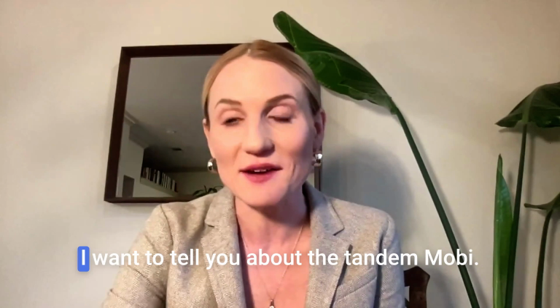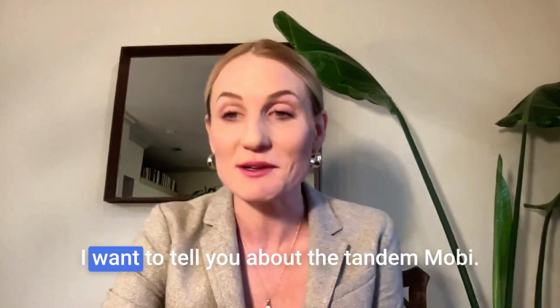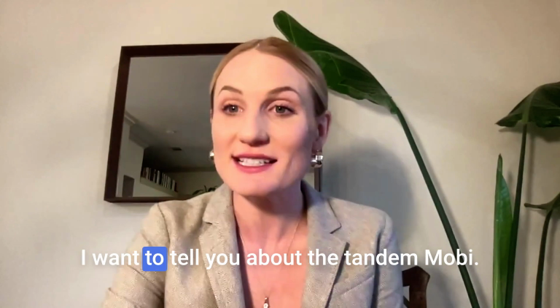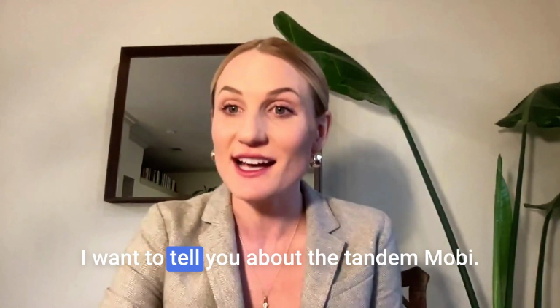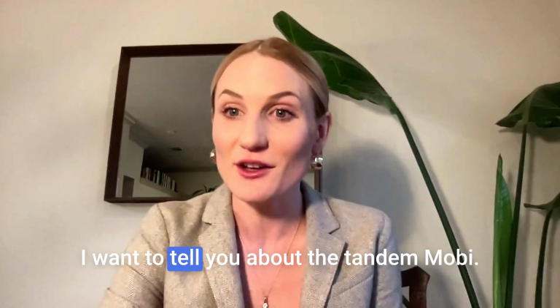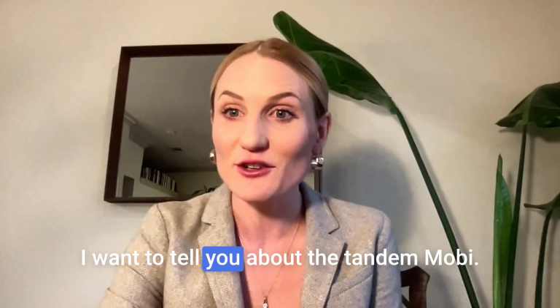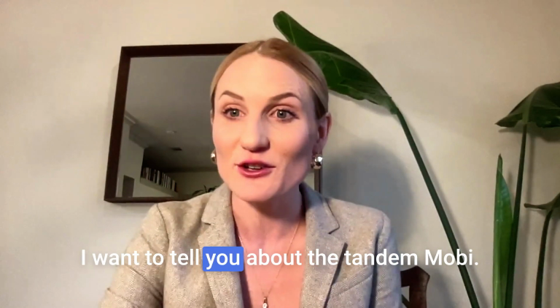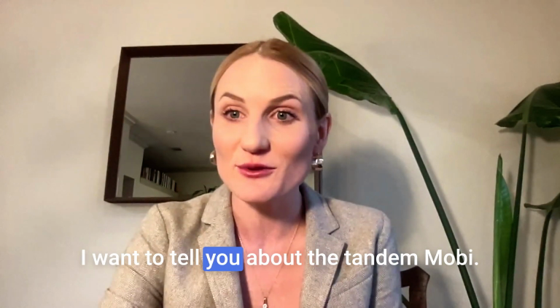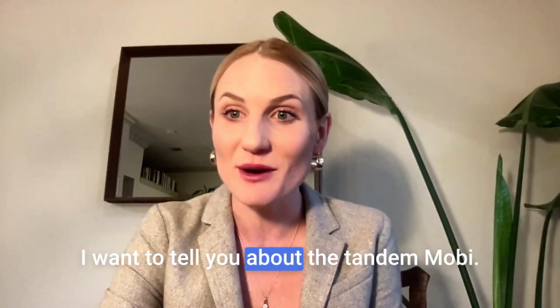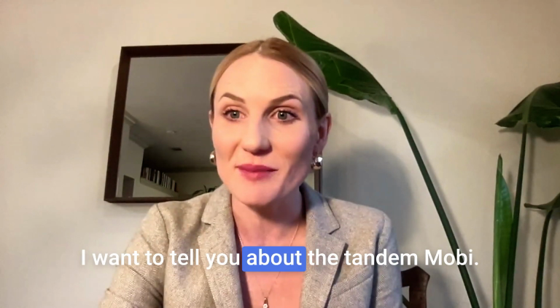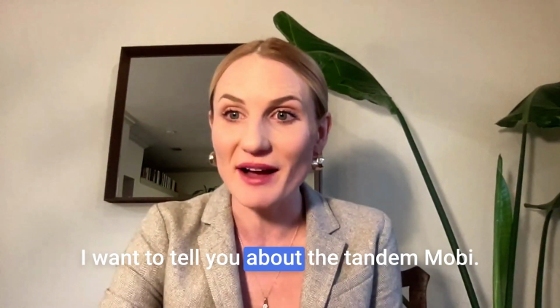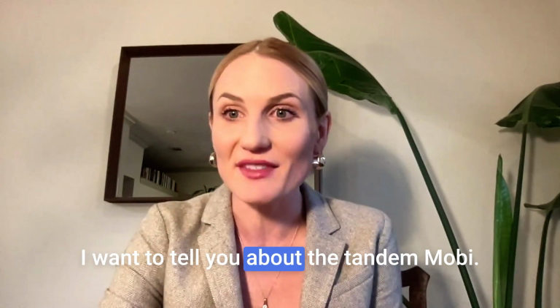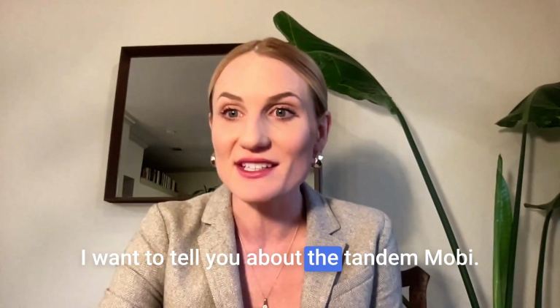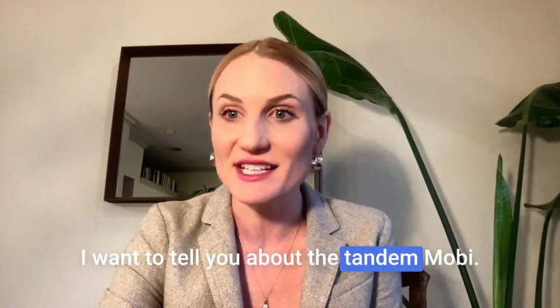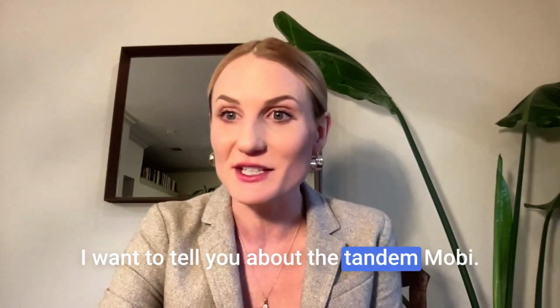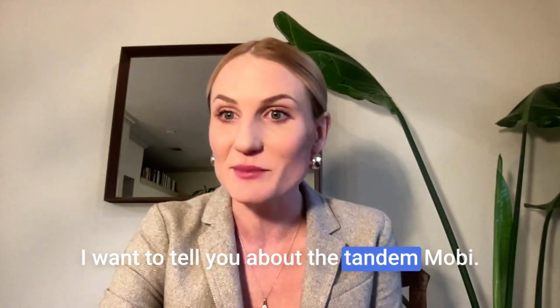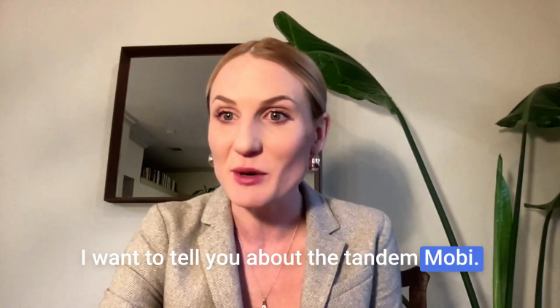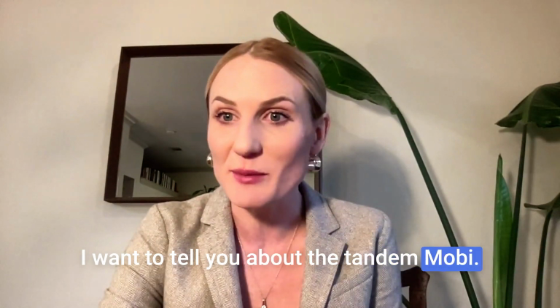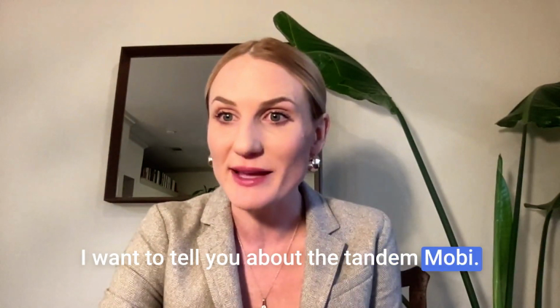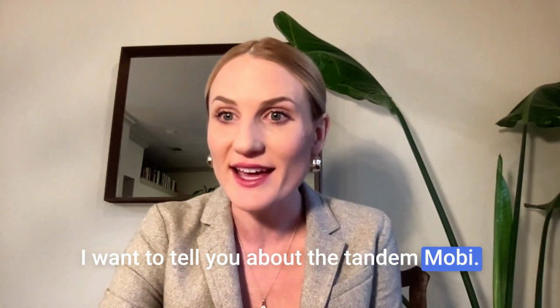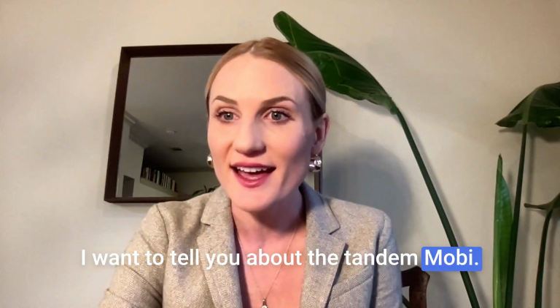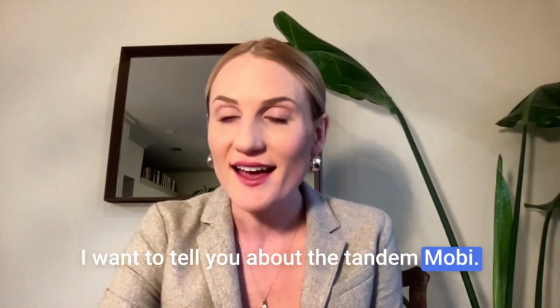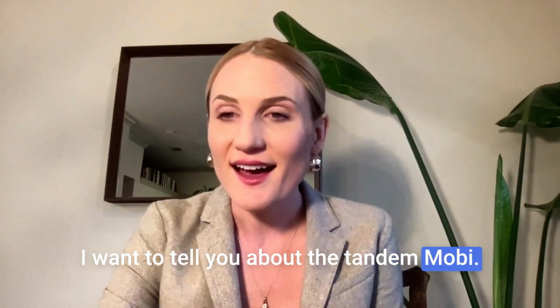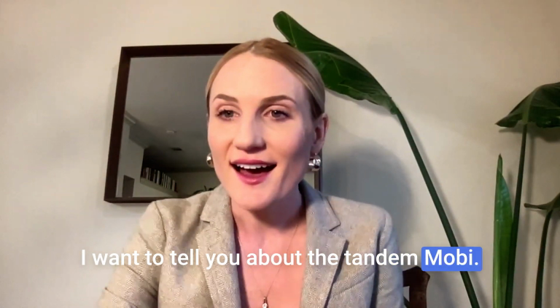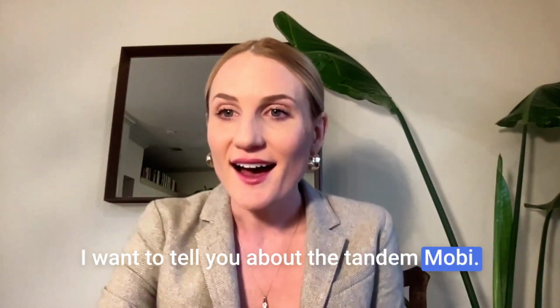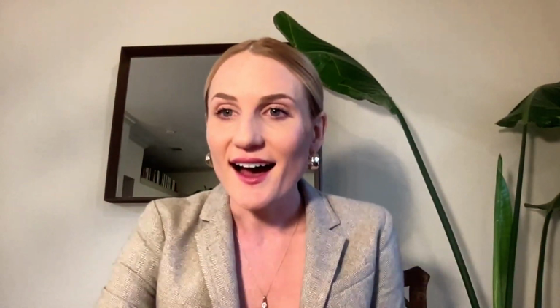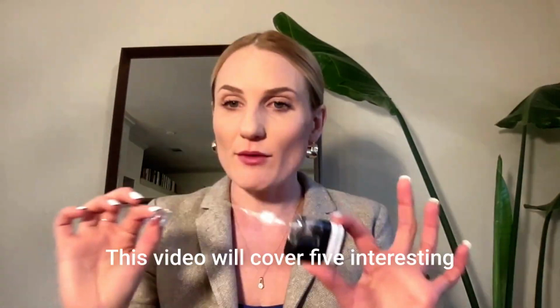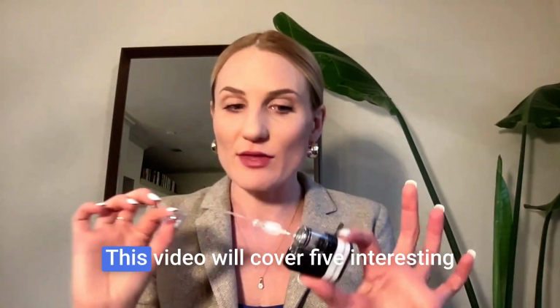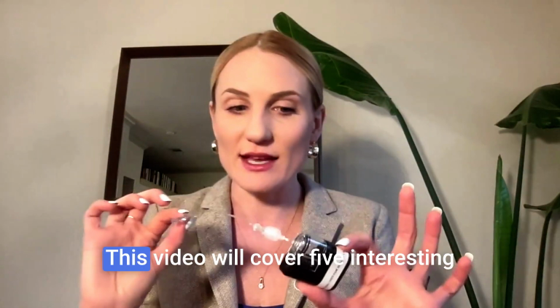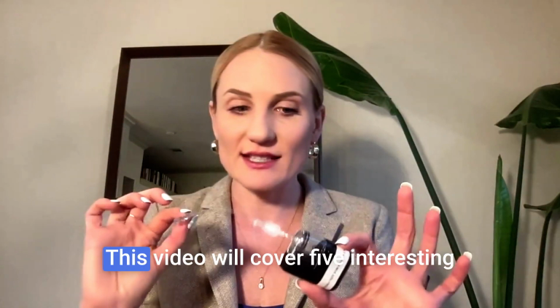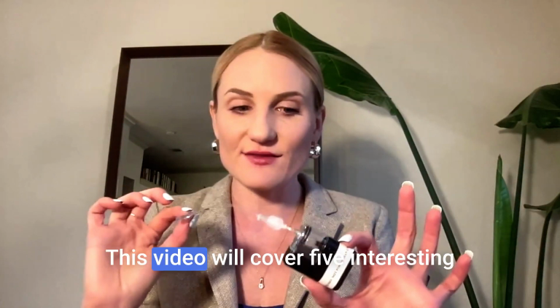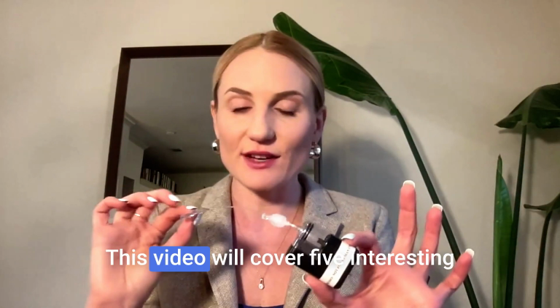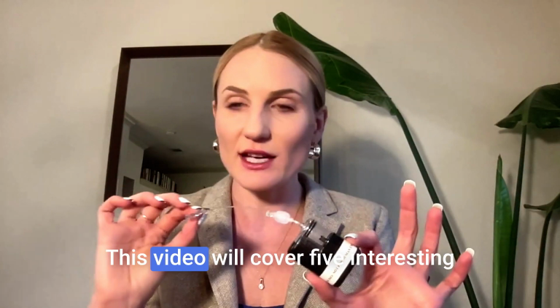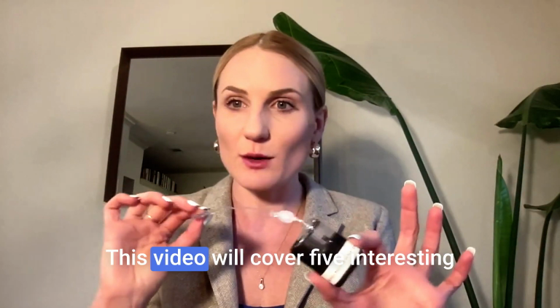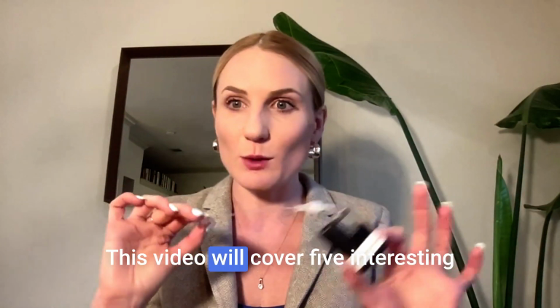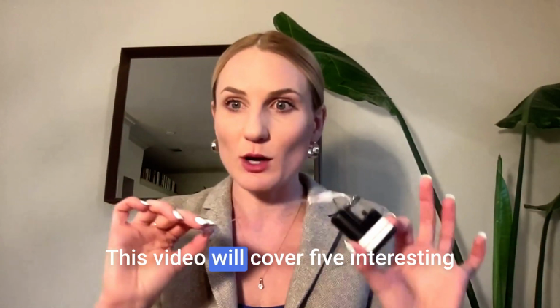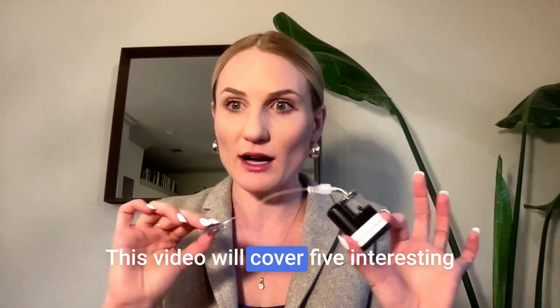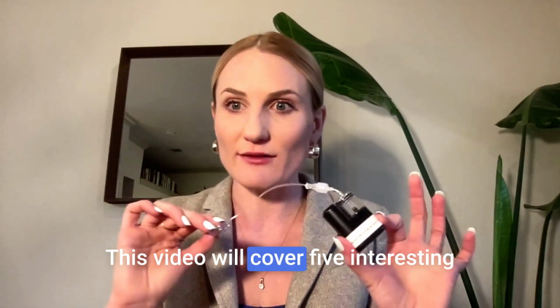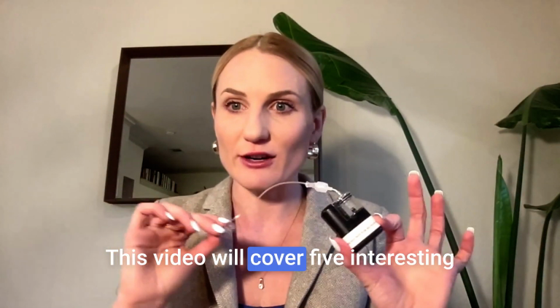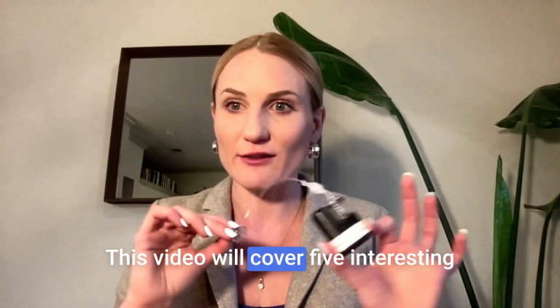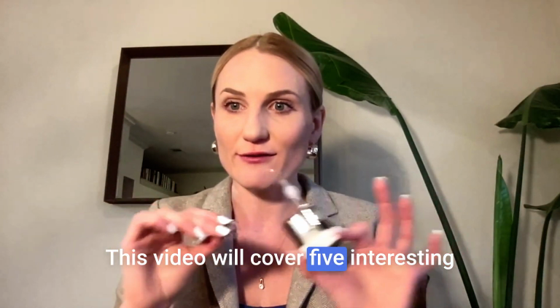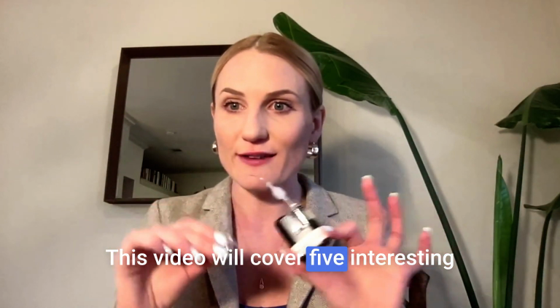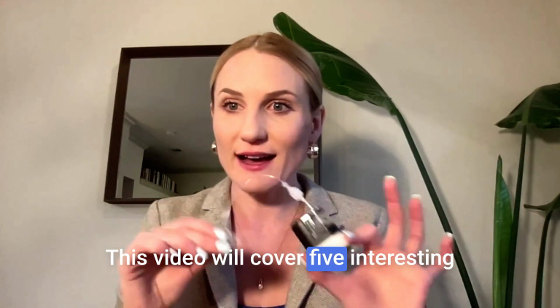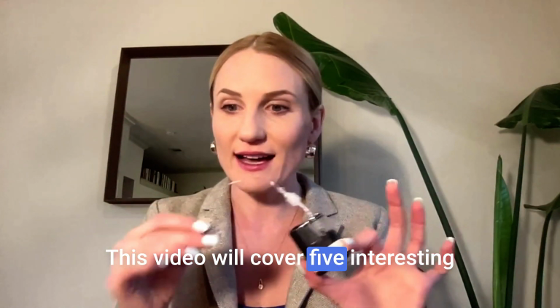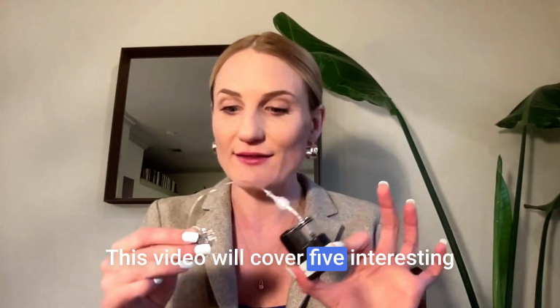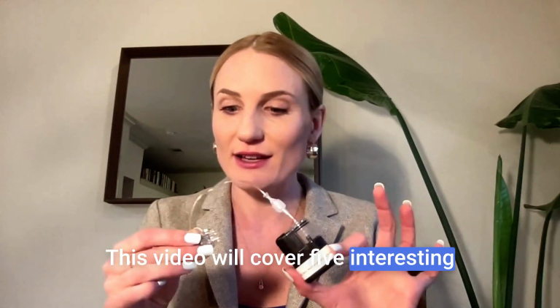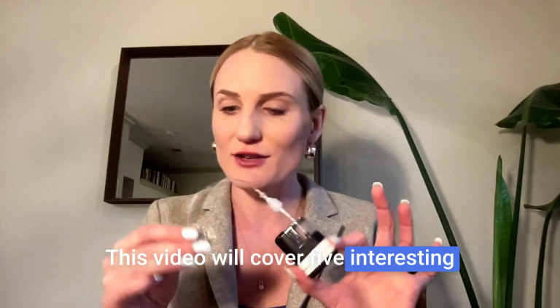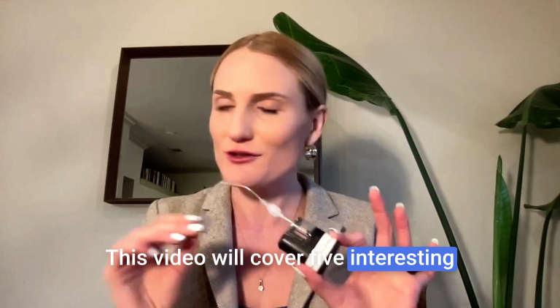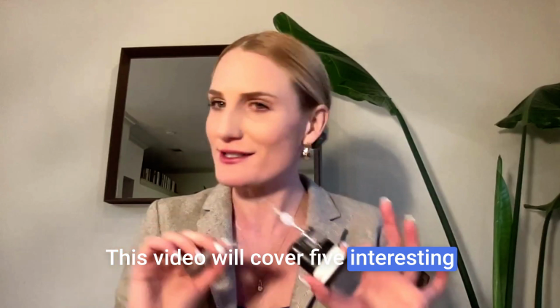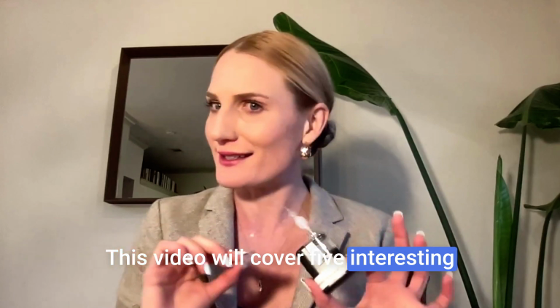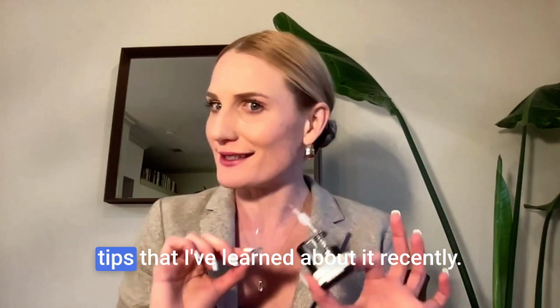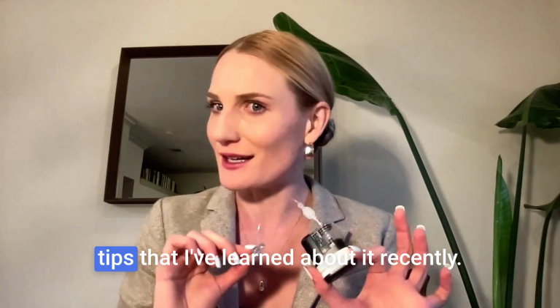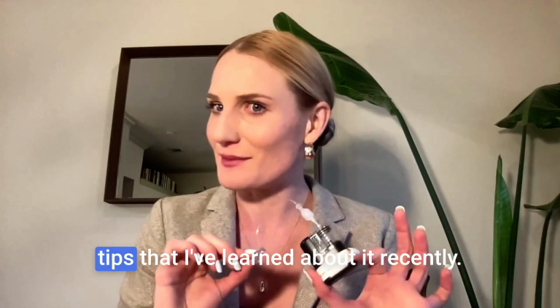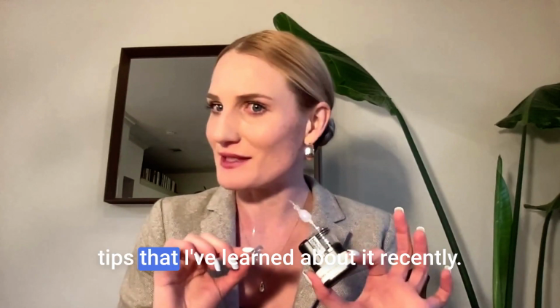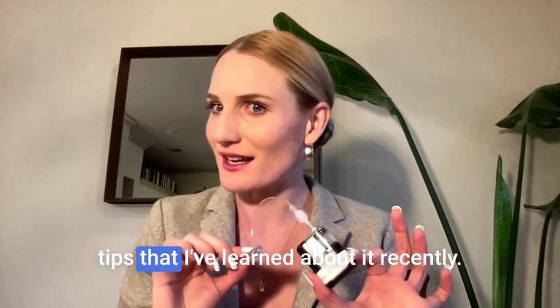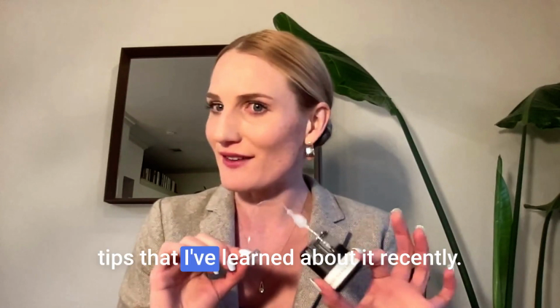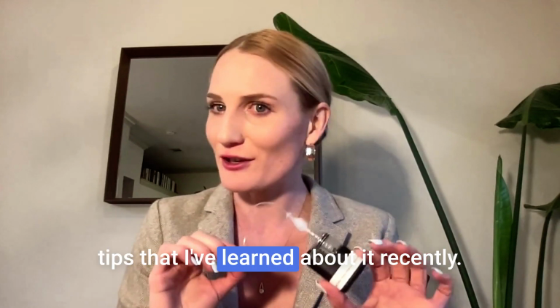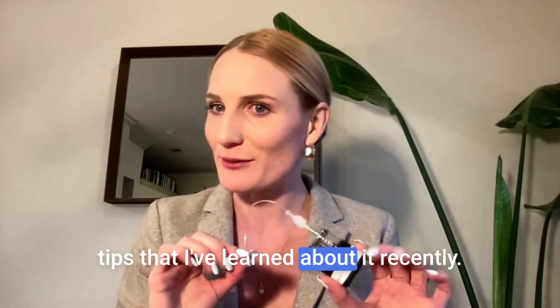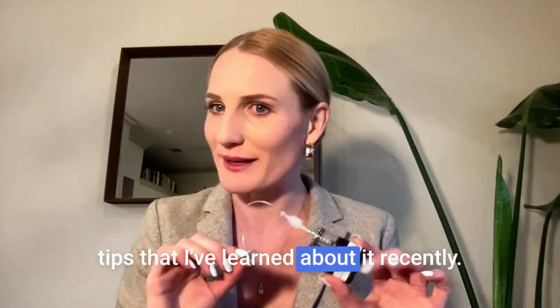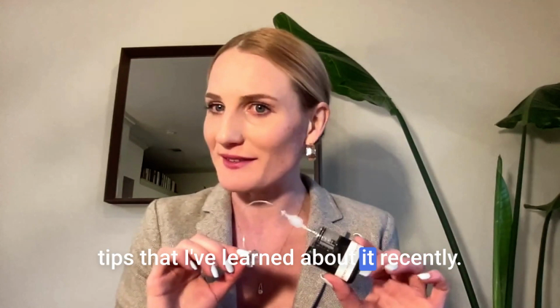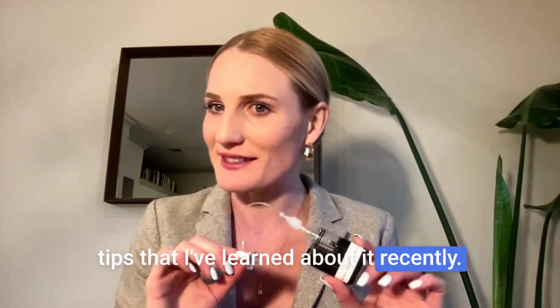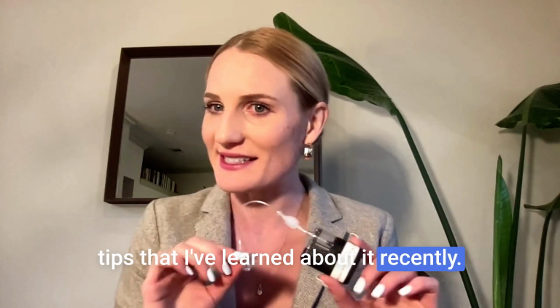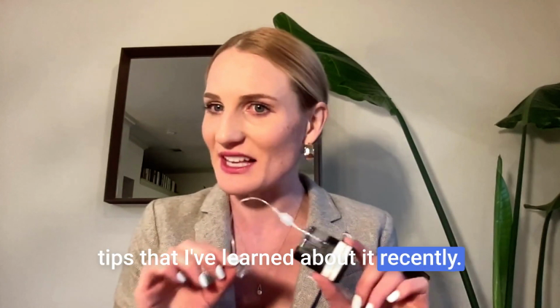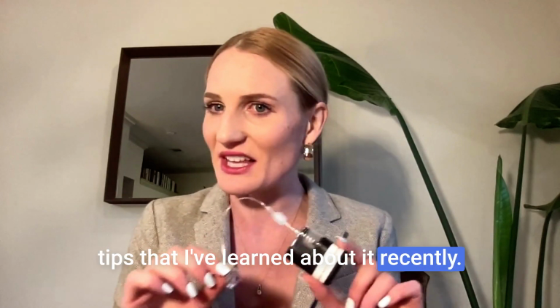I want to tell you about the Tandem Moby. This video will cover five interesting tips that I've learned about it recently.